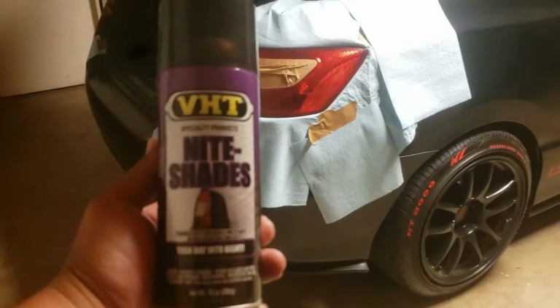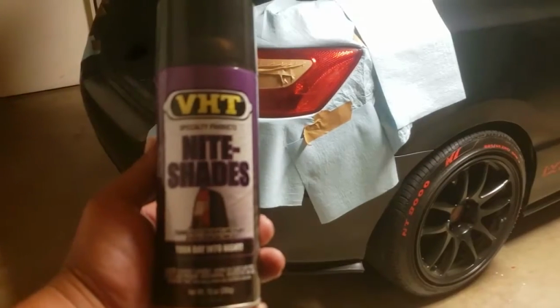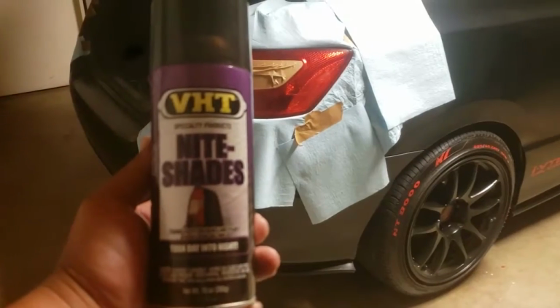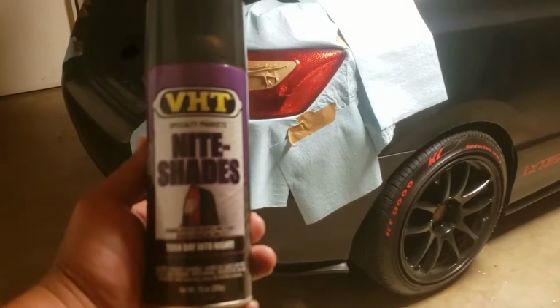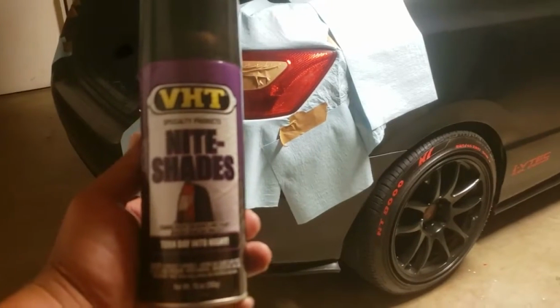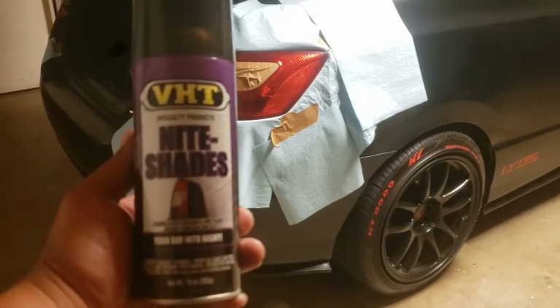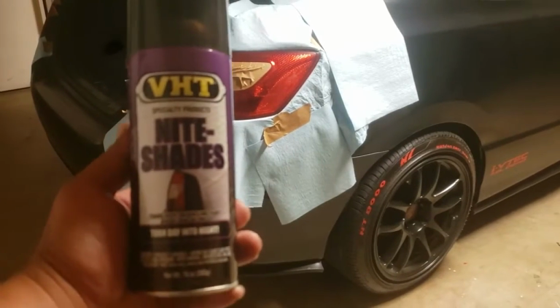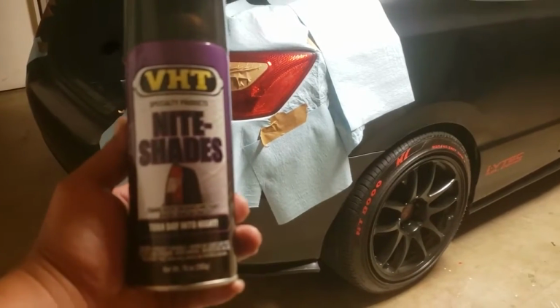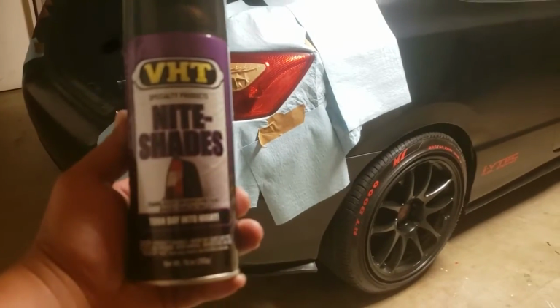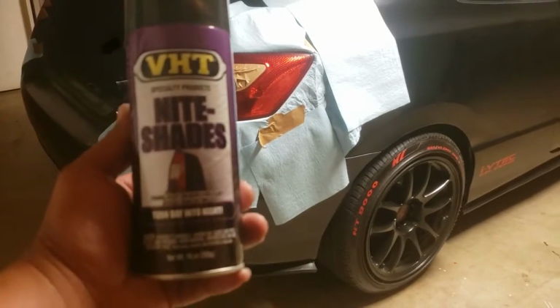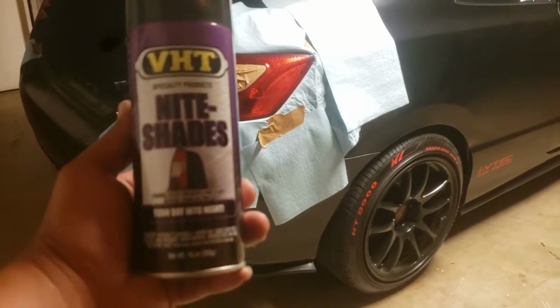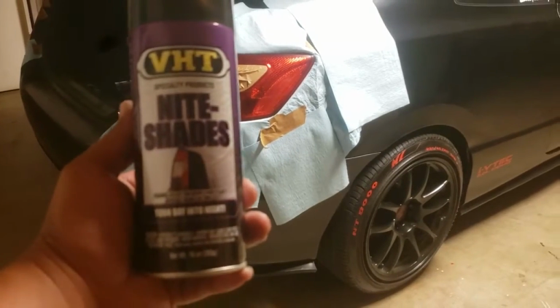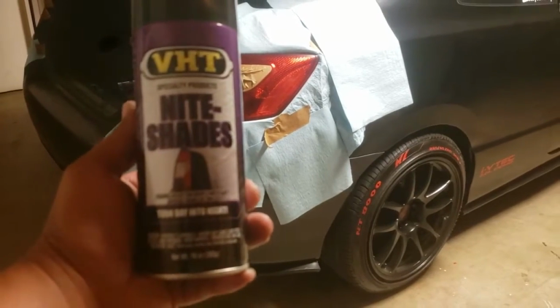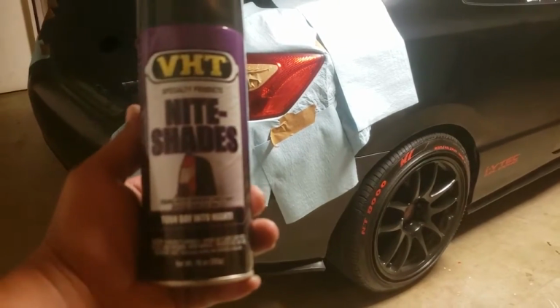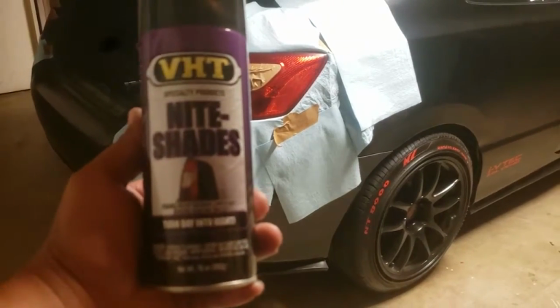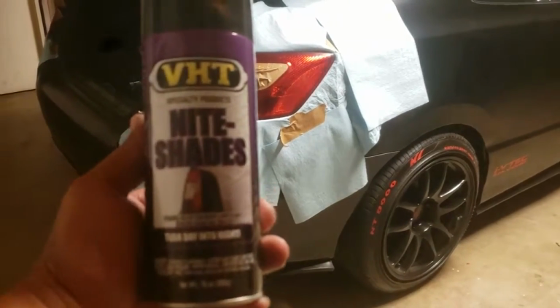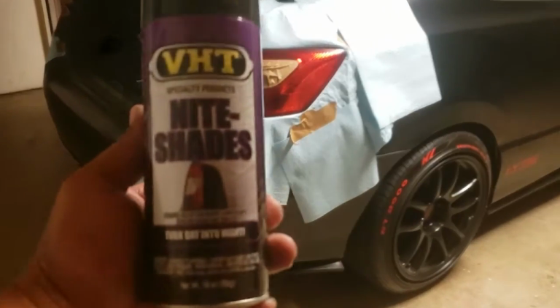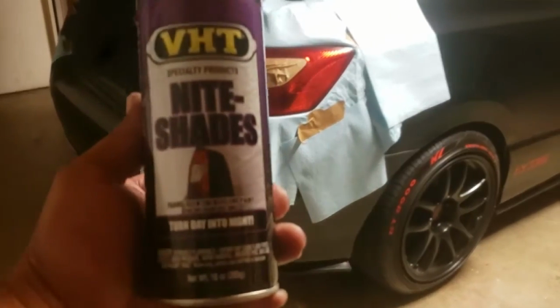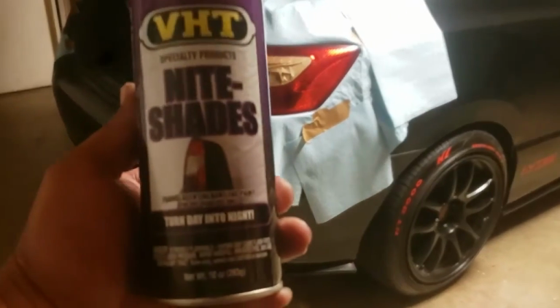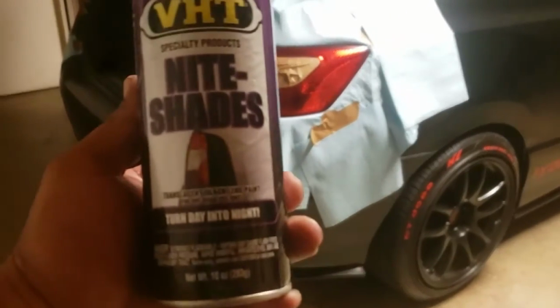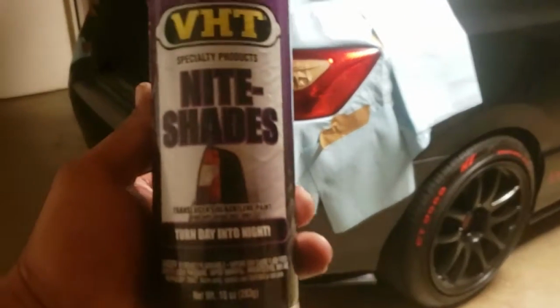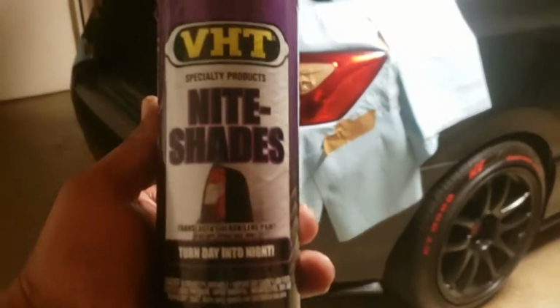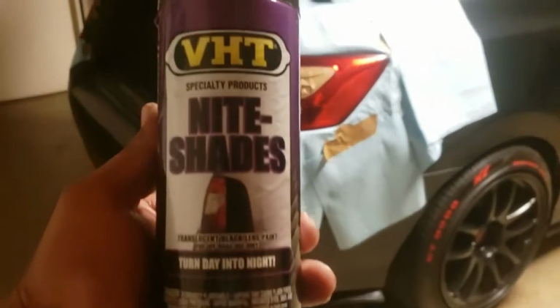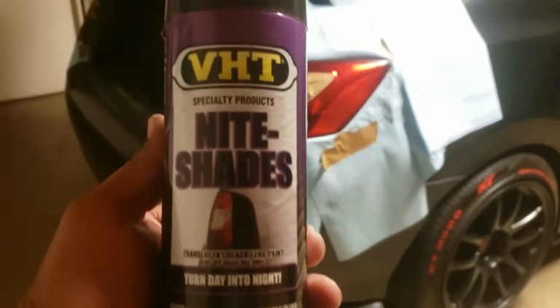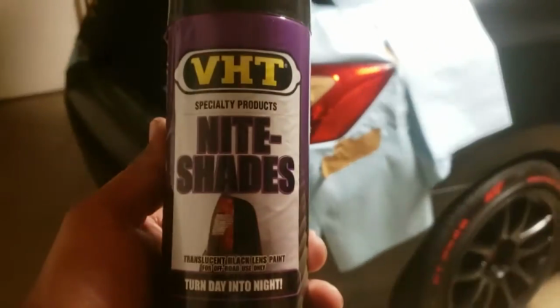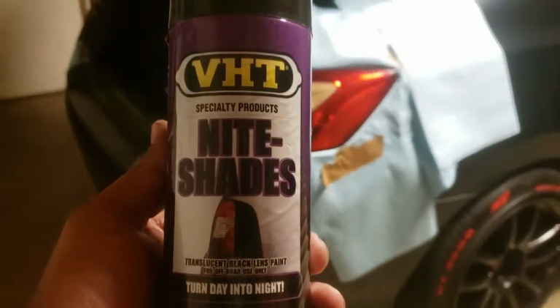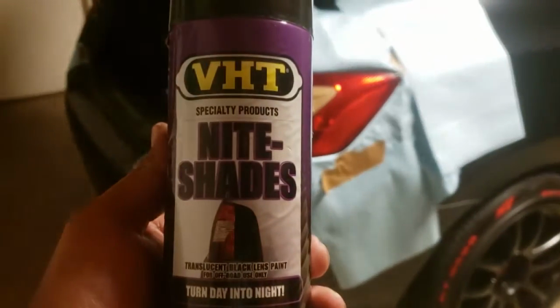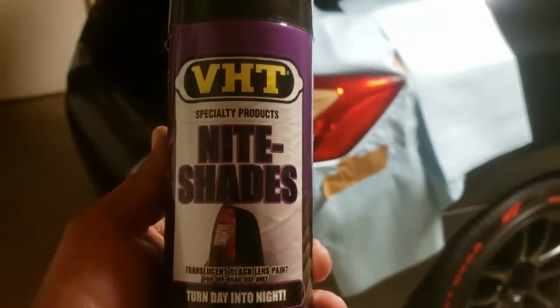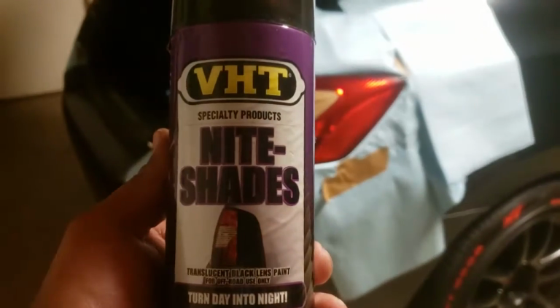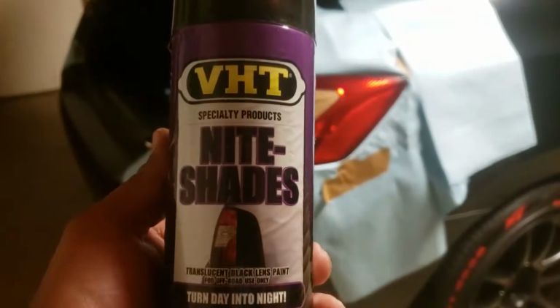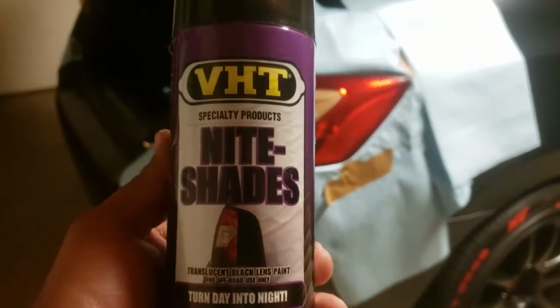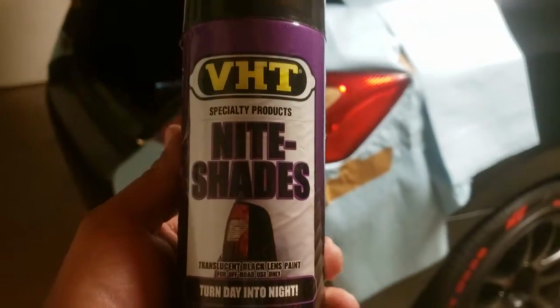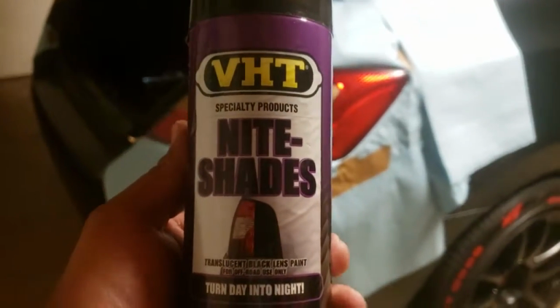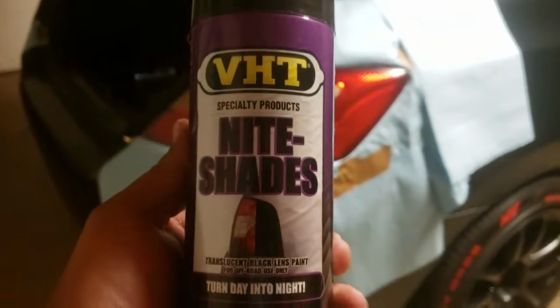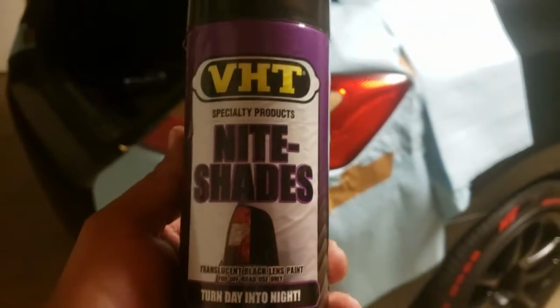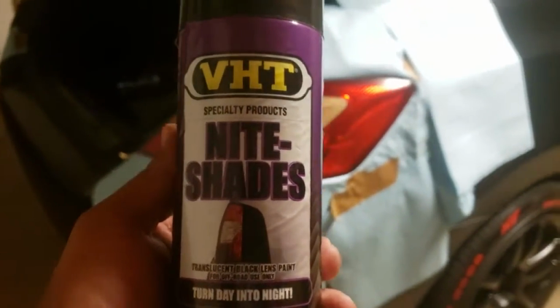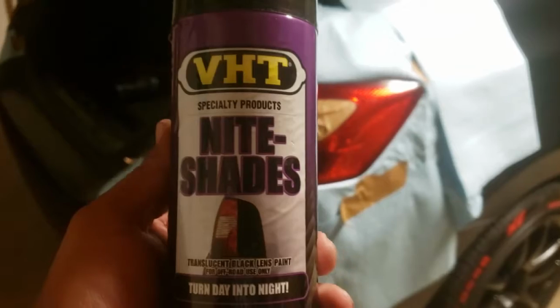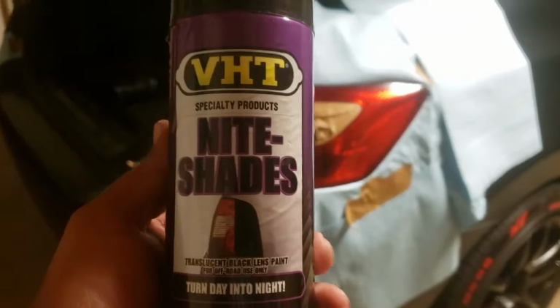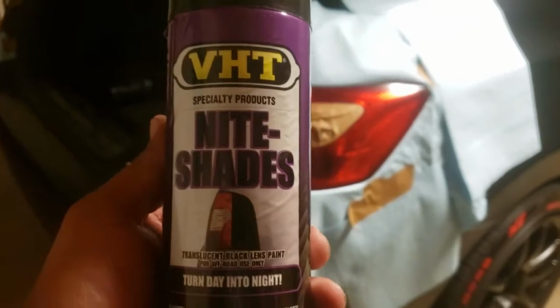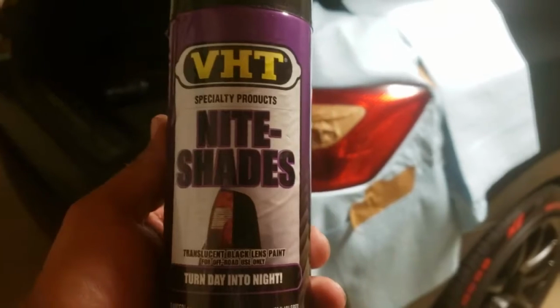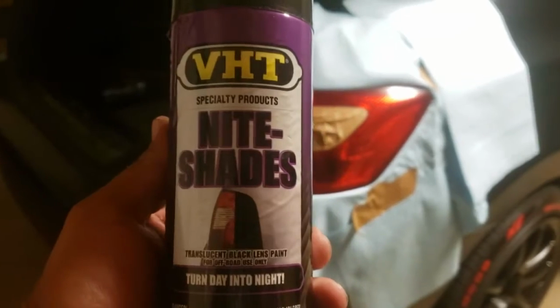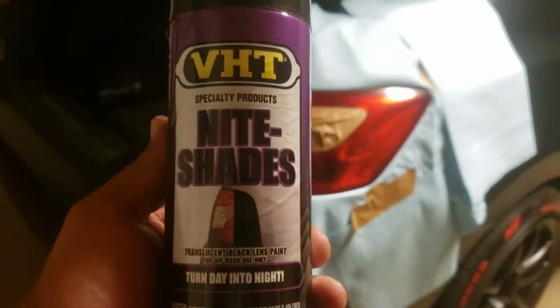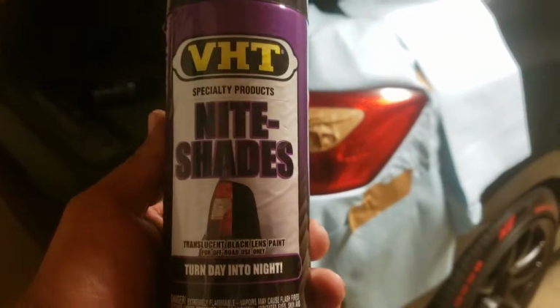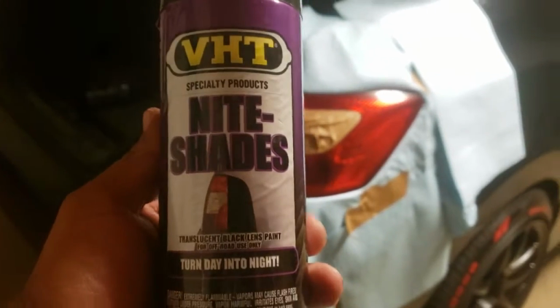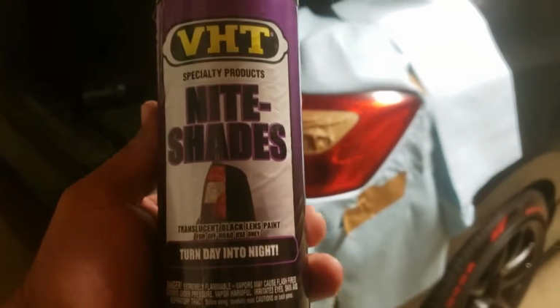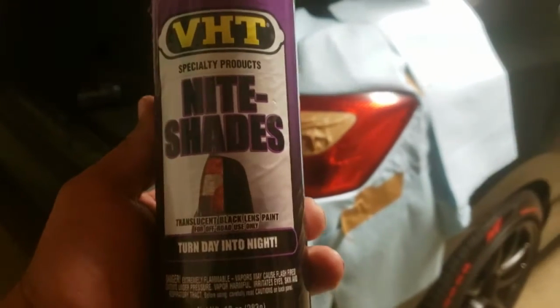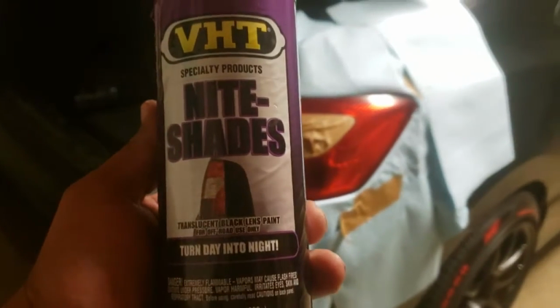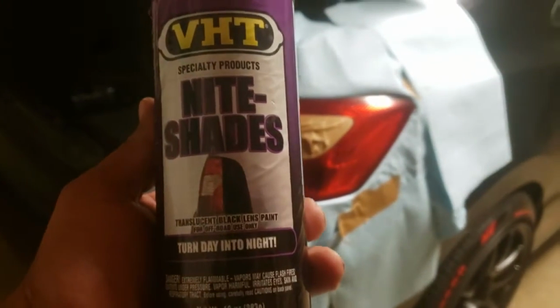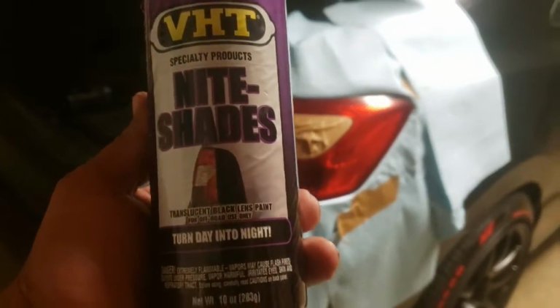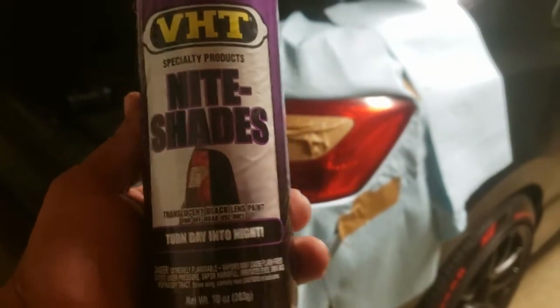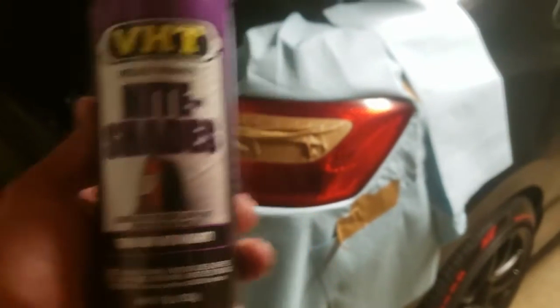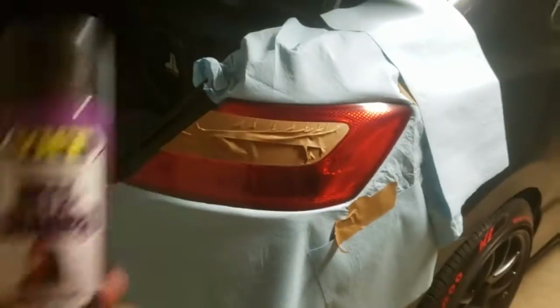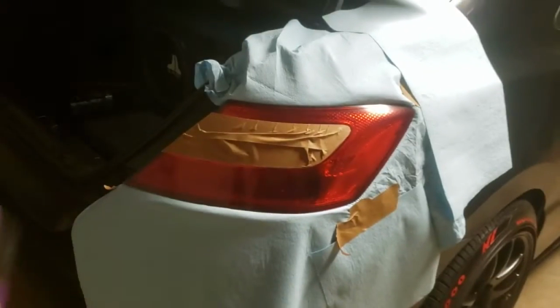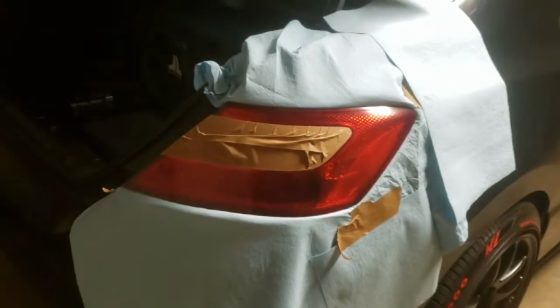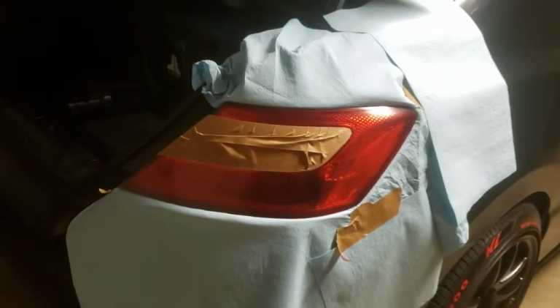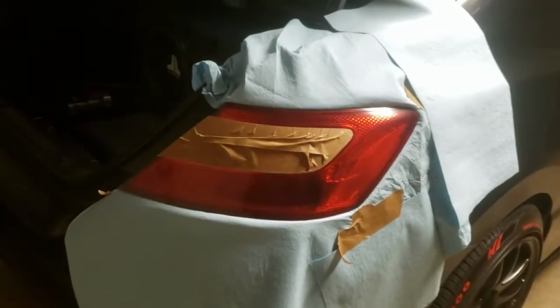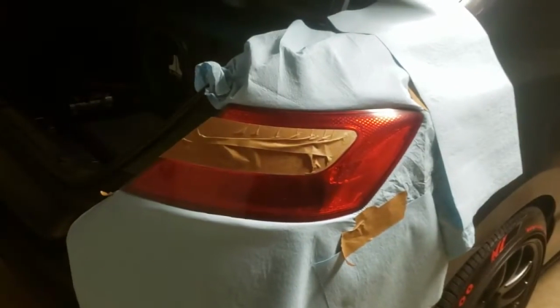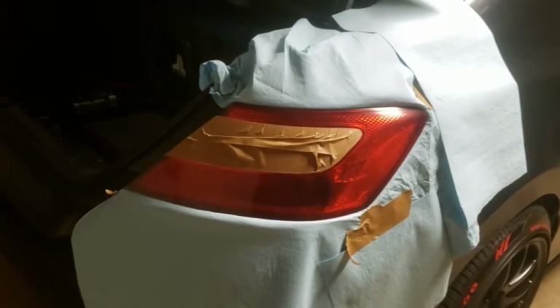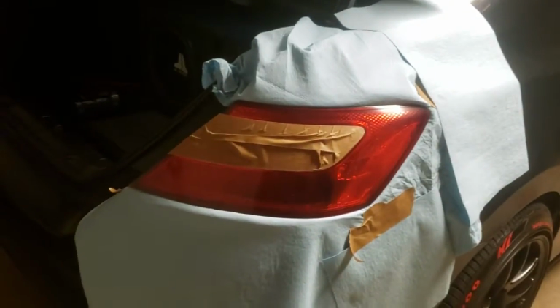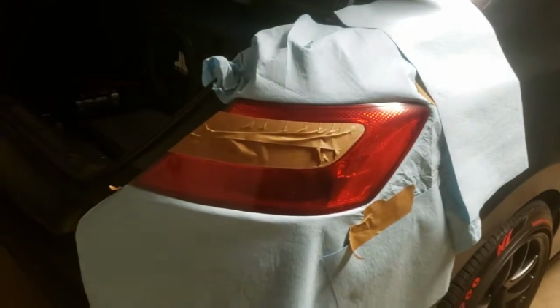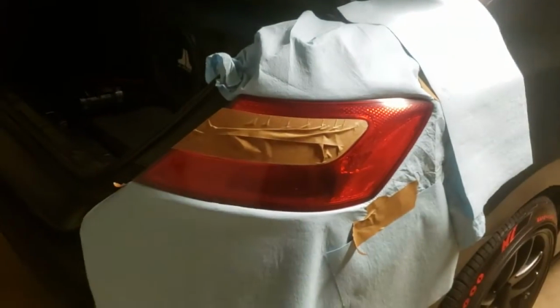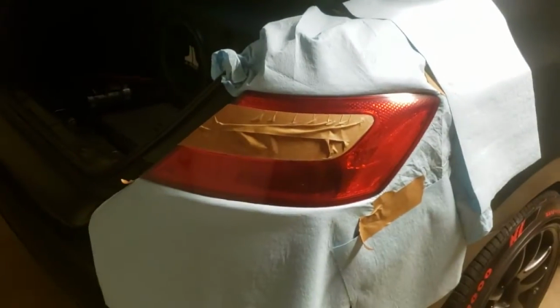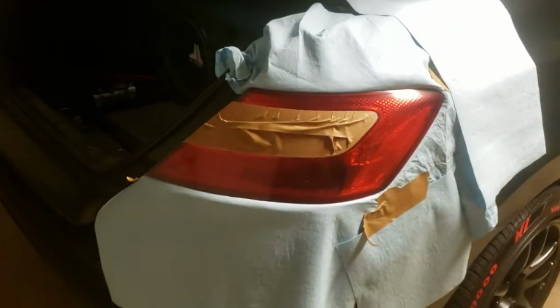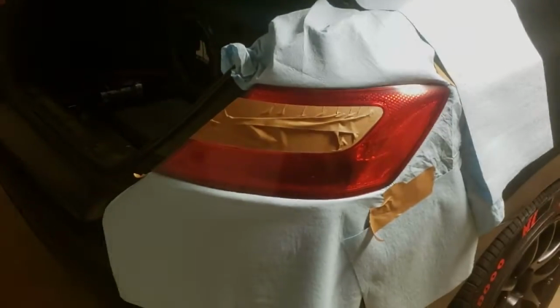Alright, today we're going to be smoking out the taillights on my 2006 Honda Civic Si, and I'm just going to show you how to do it.